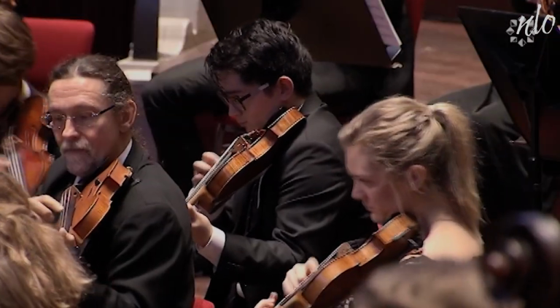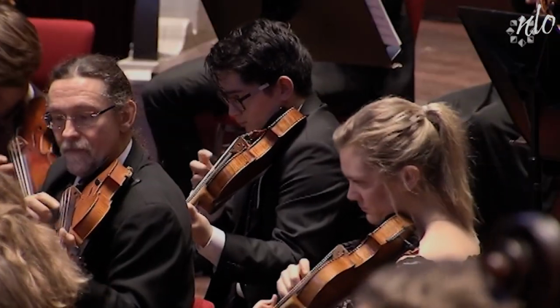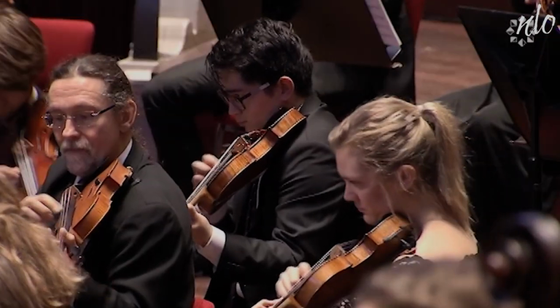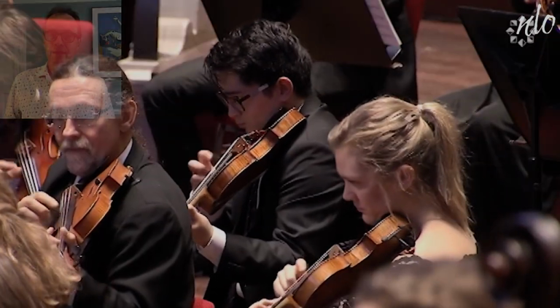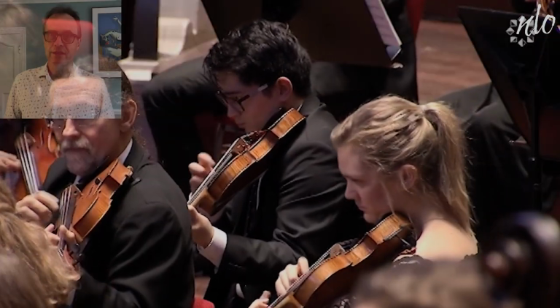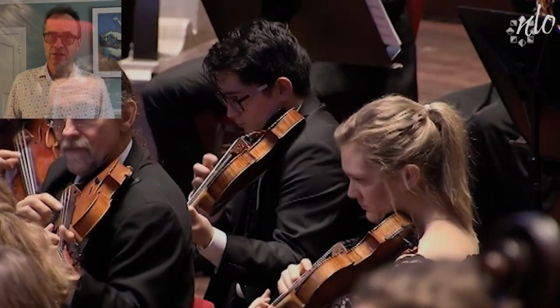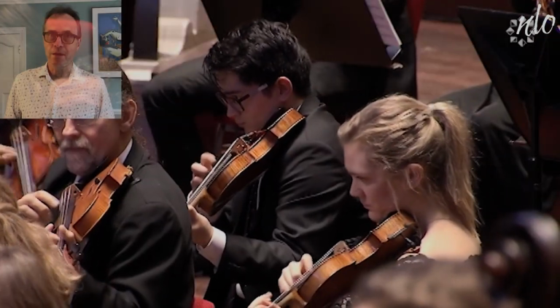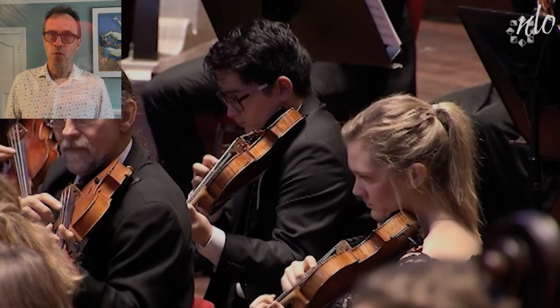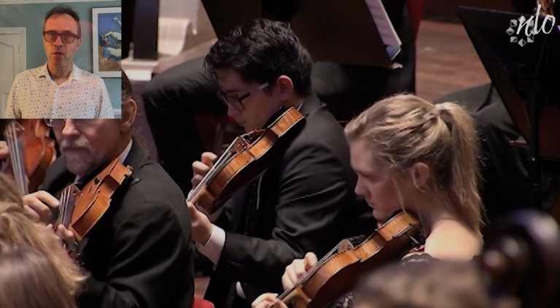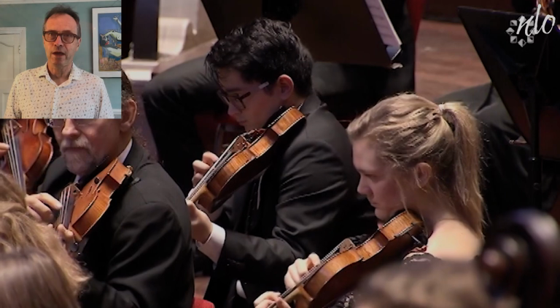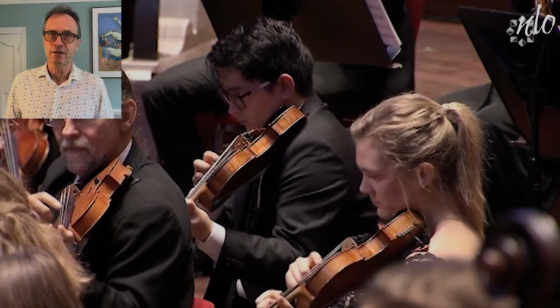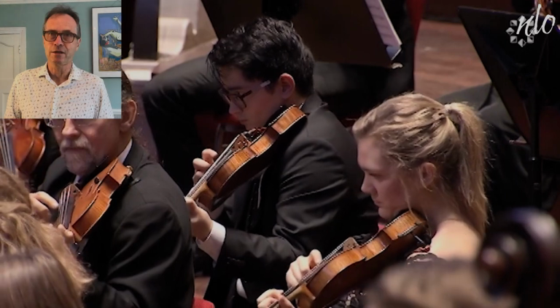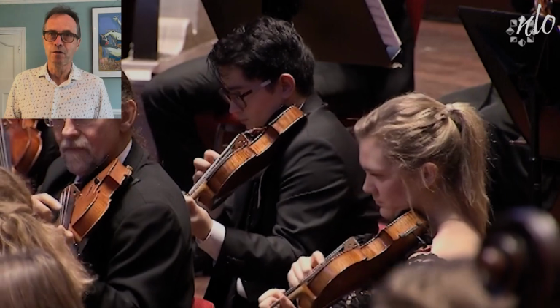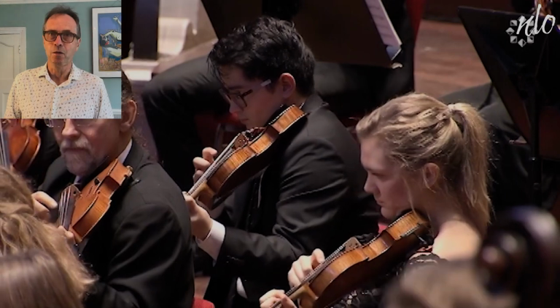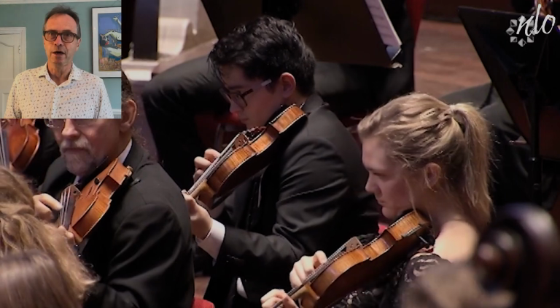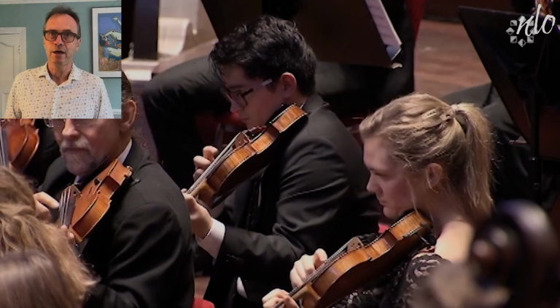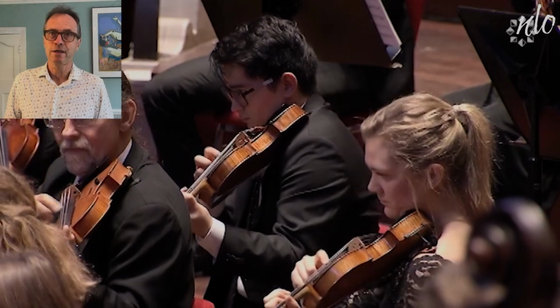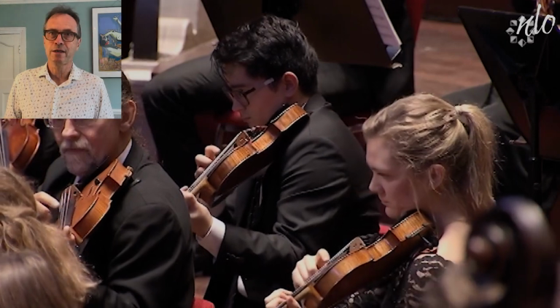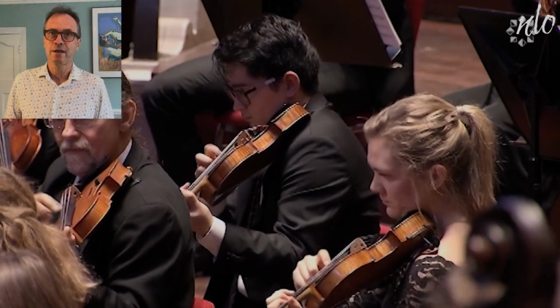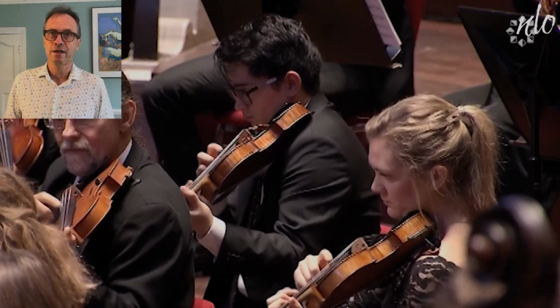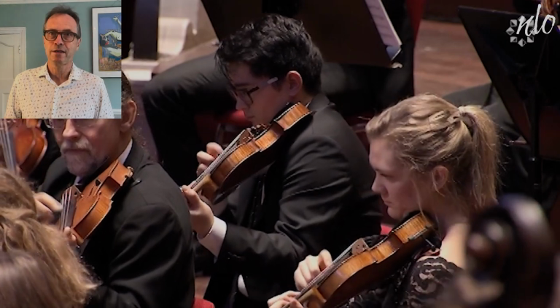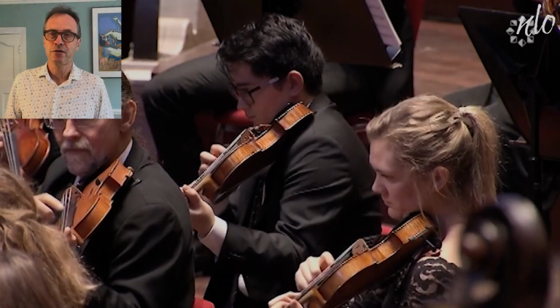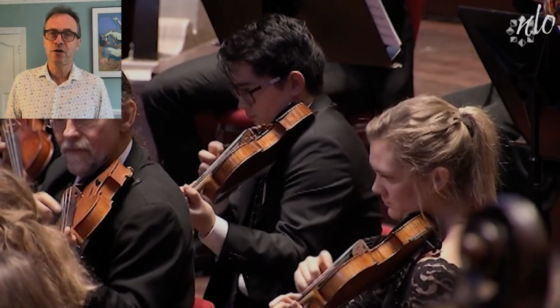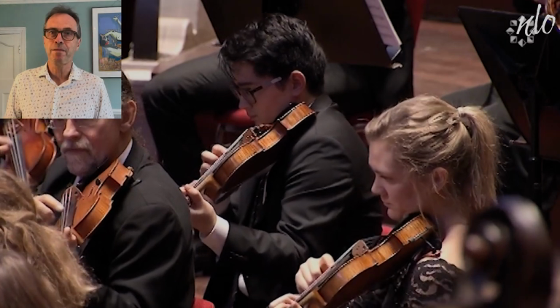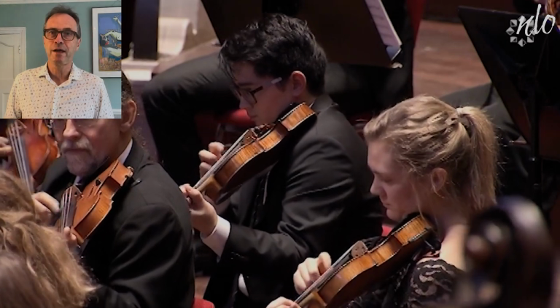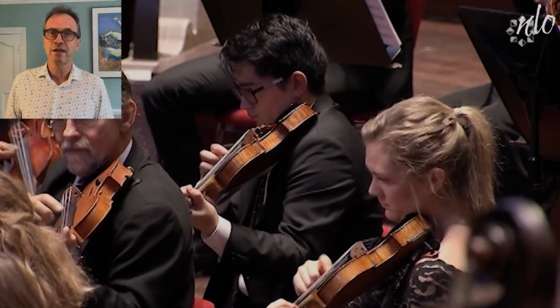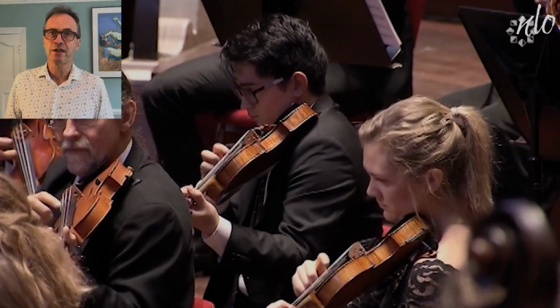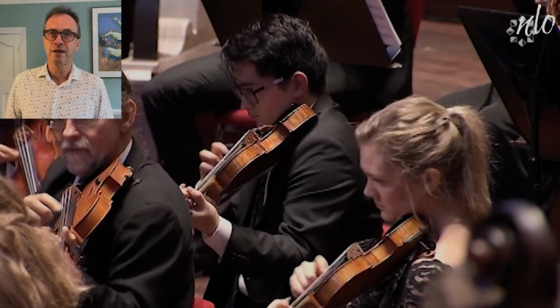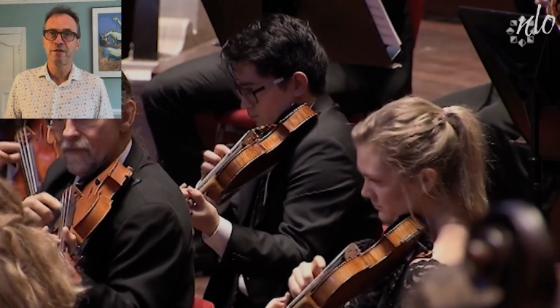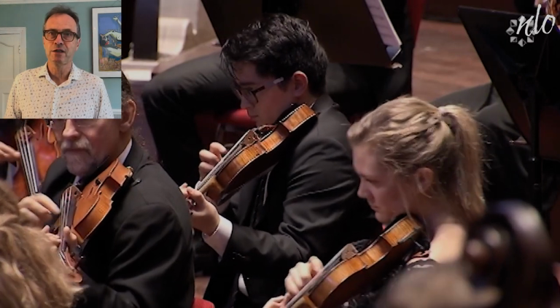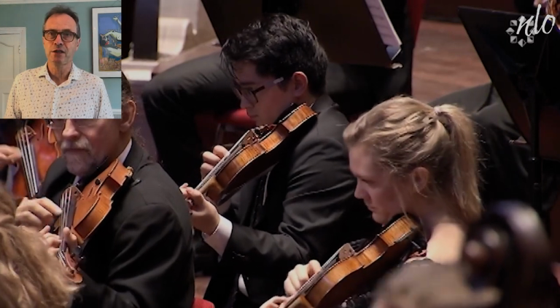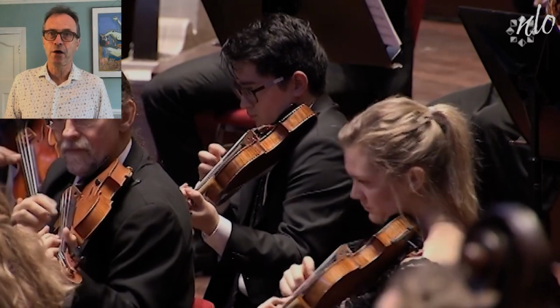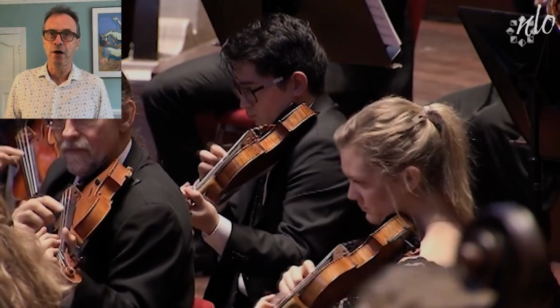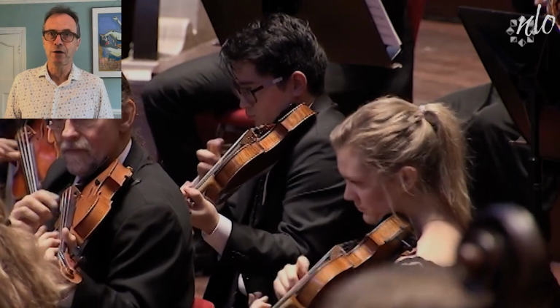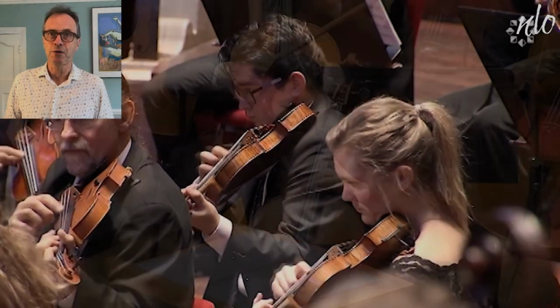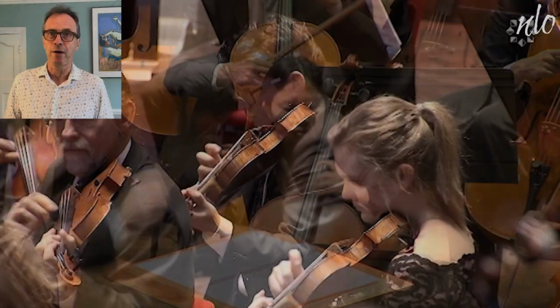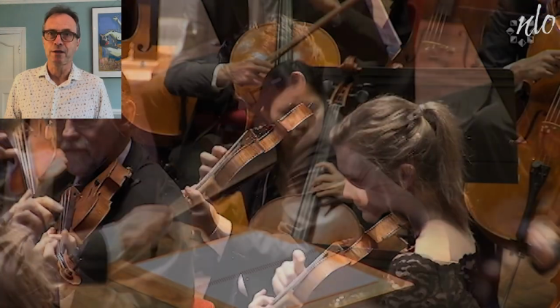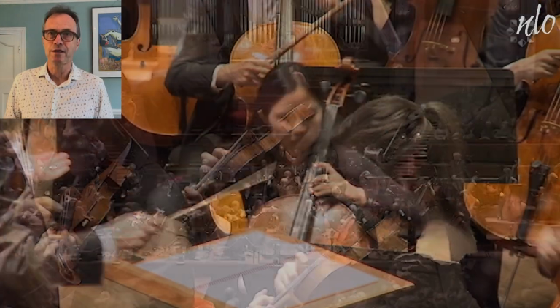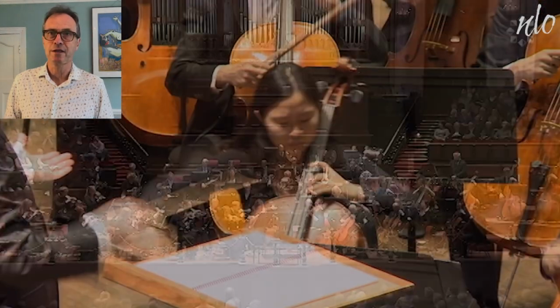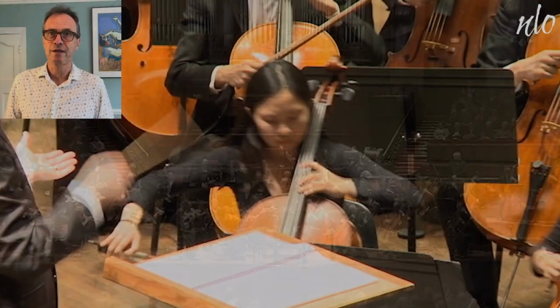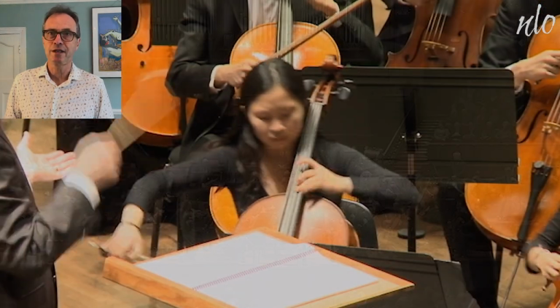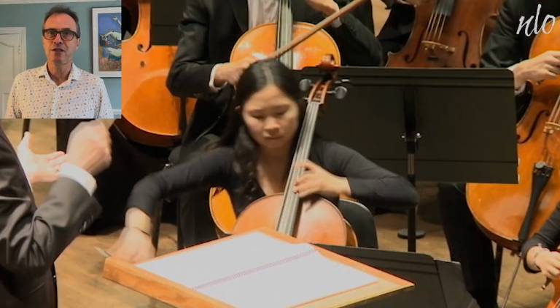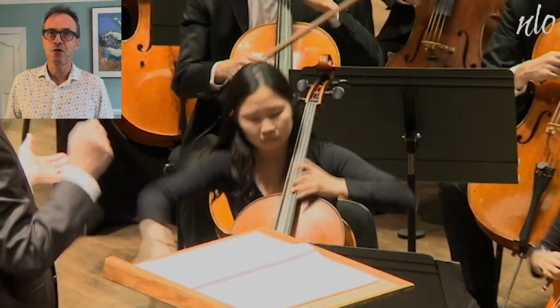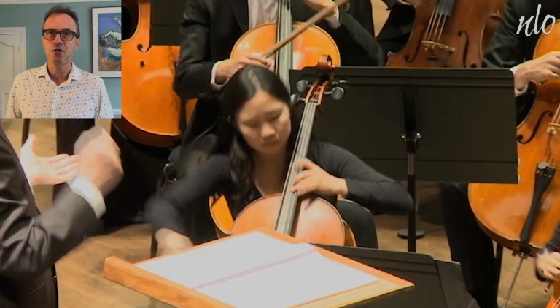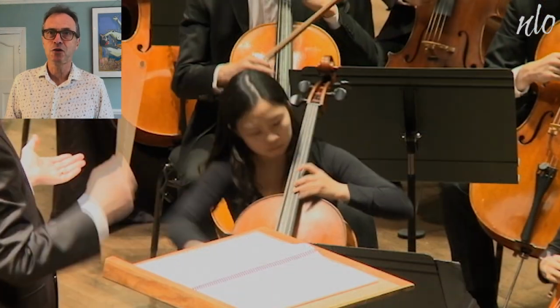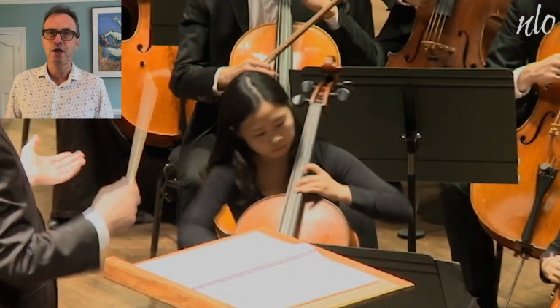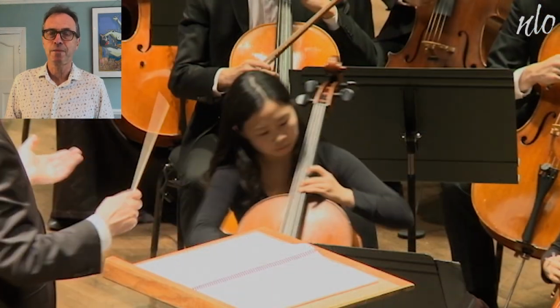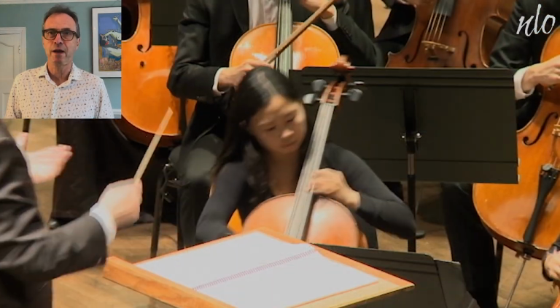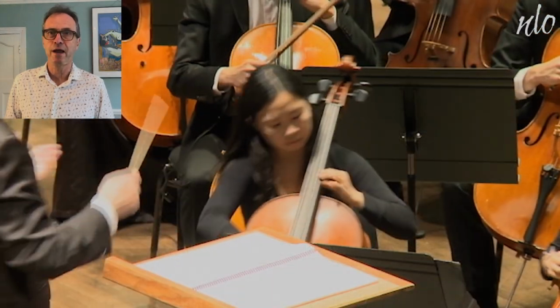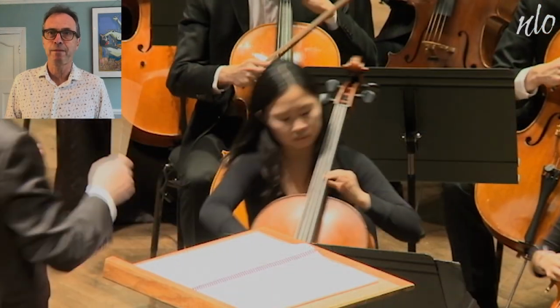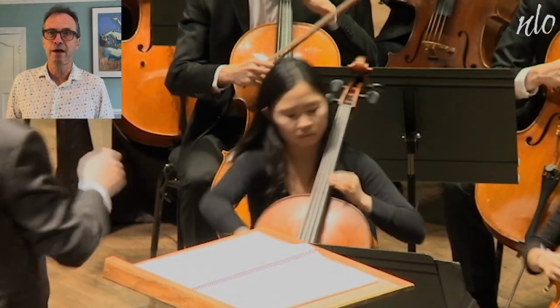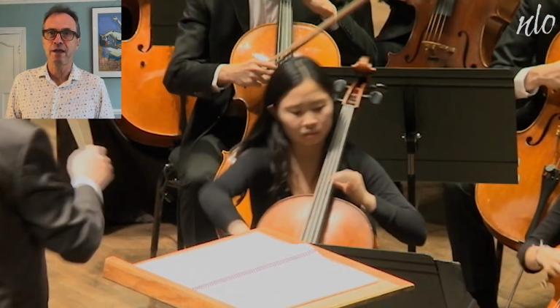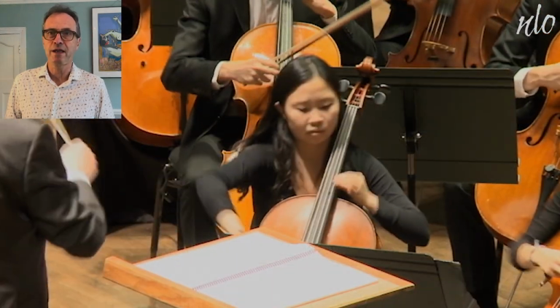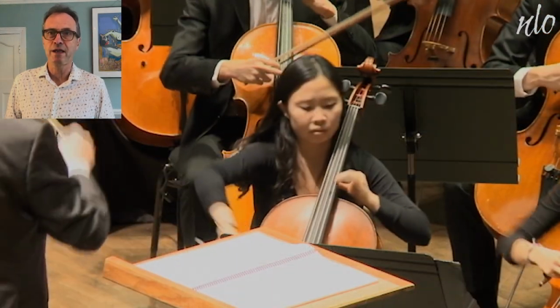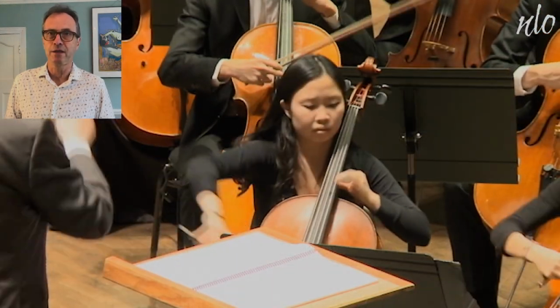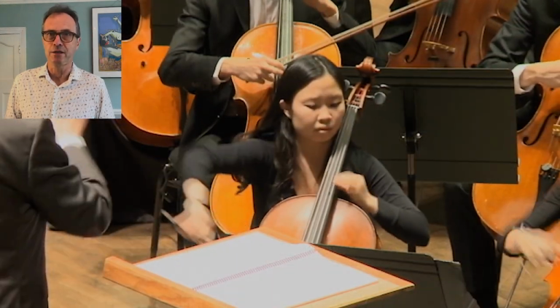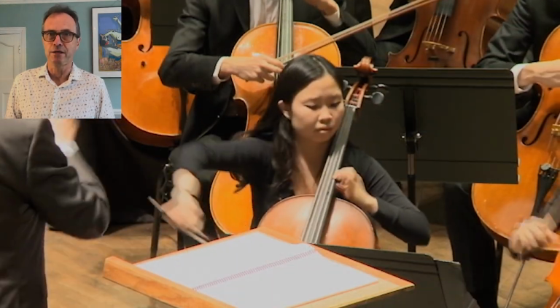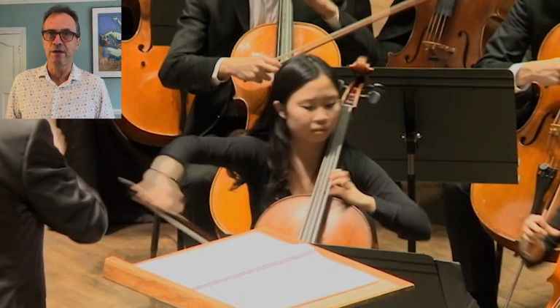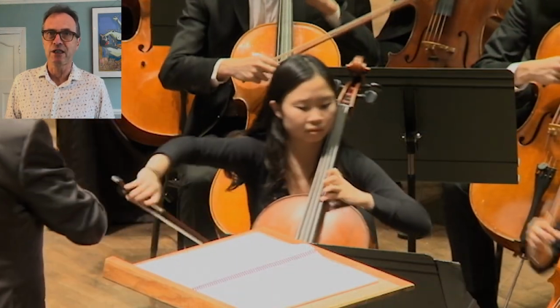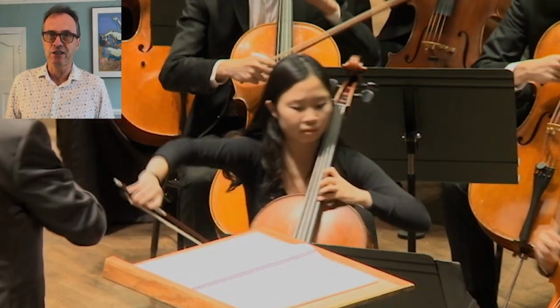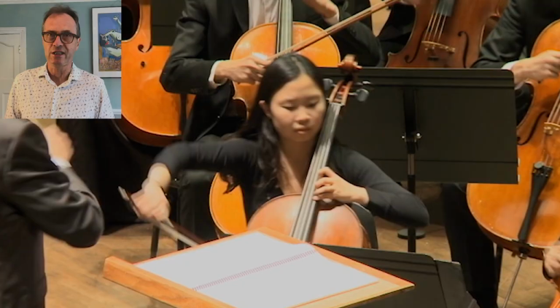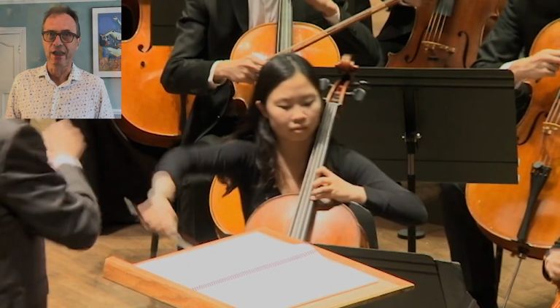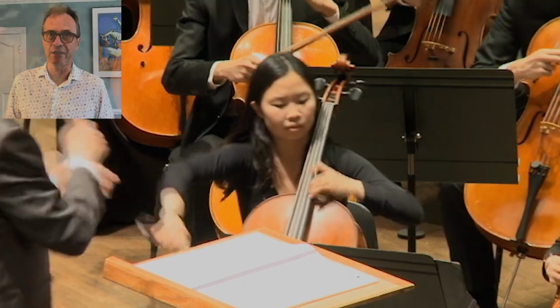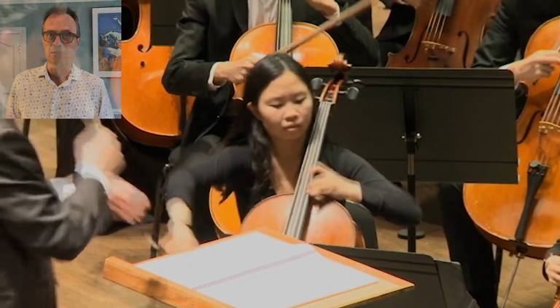In some orchestral works, string players are given solo spots. These are usually played by the leaders of each section.